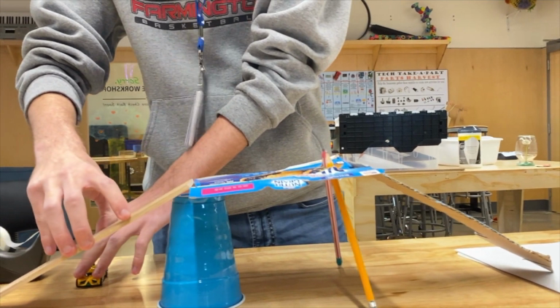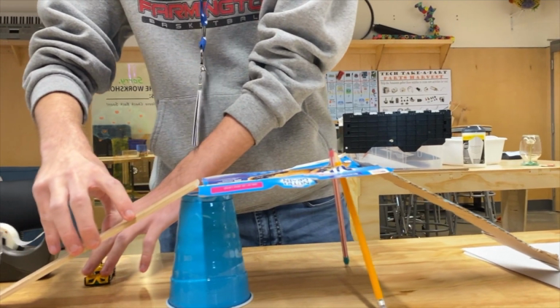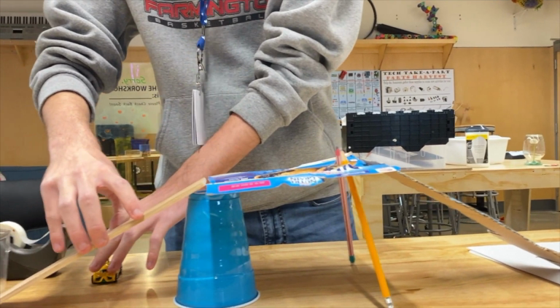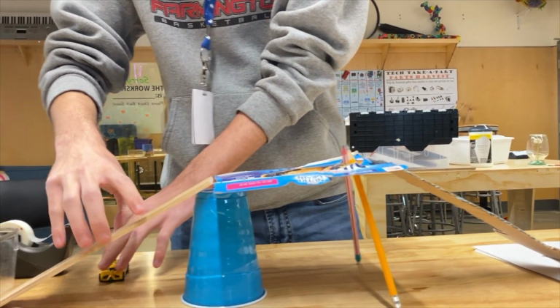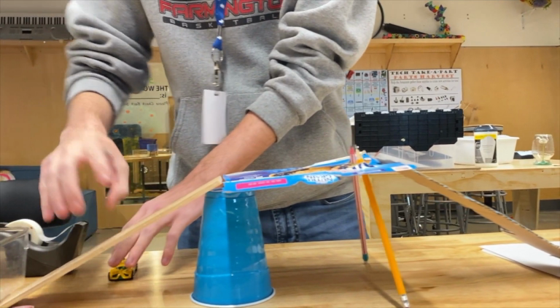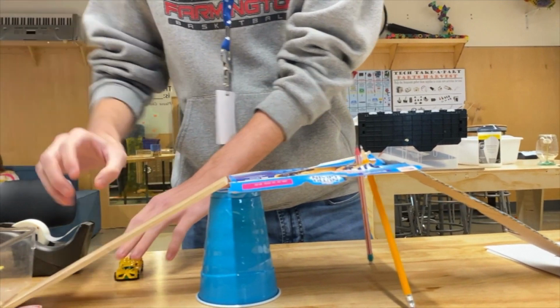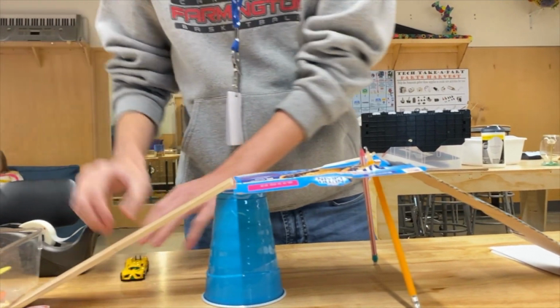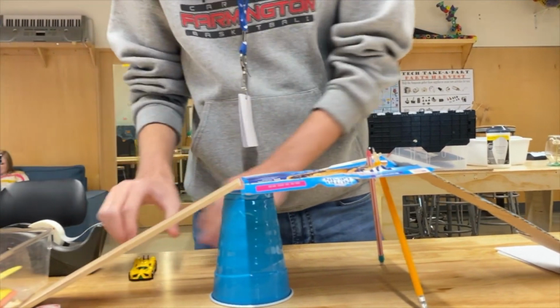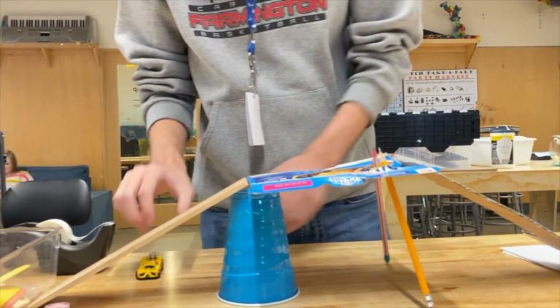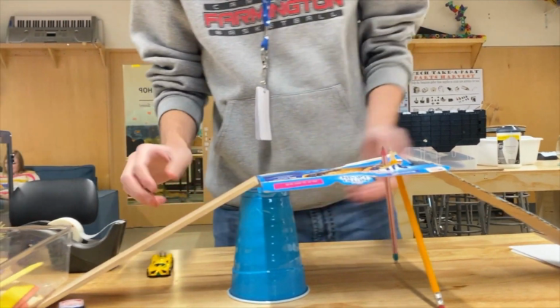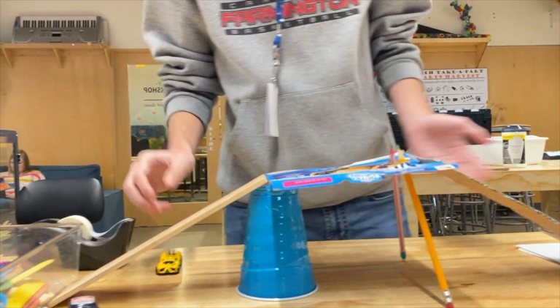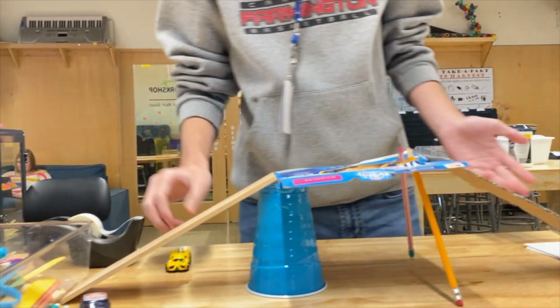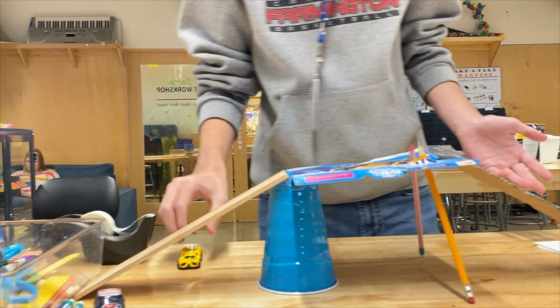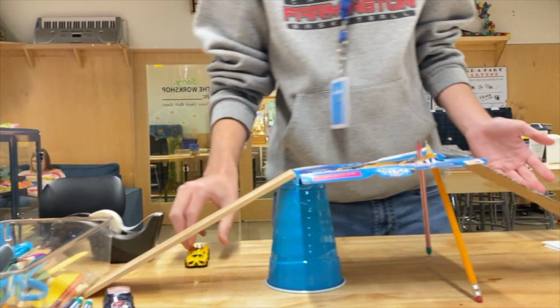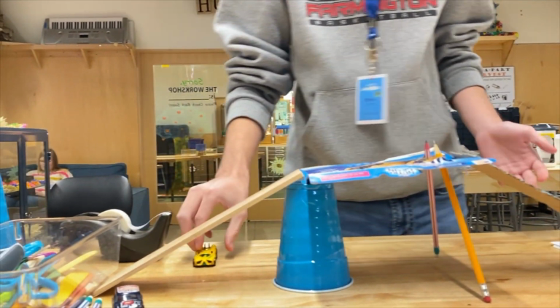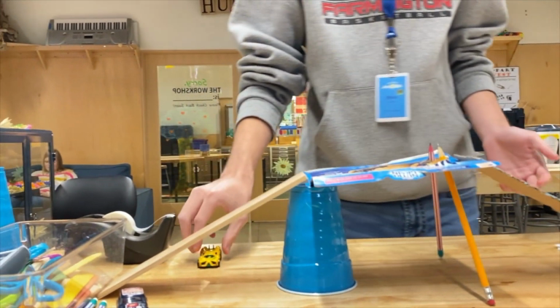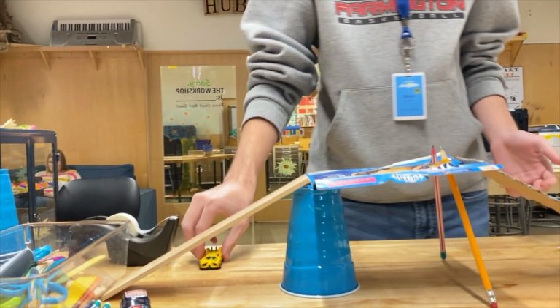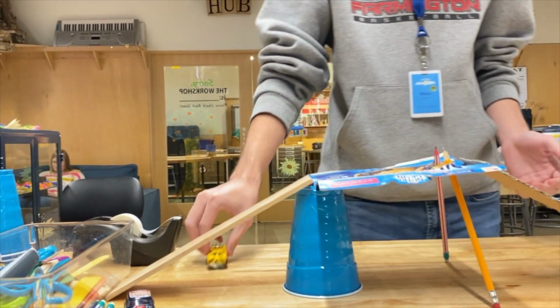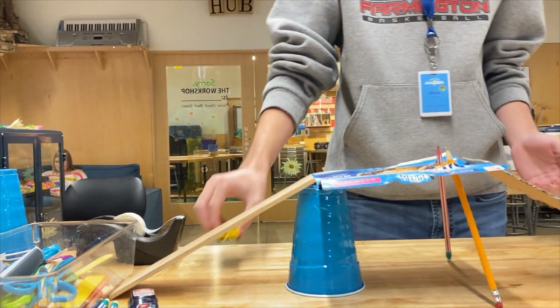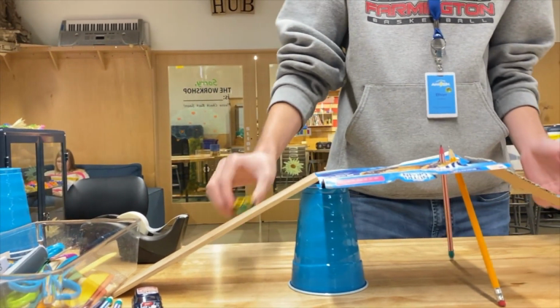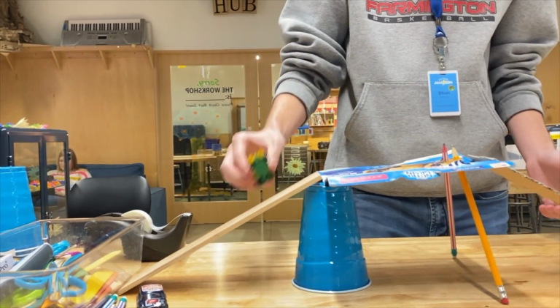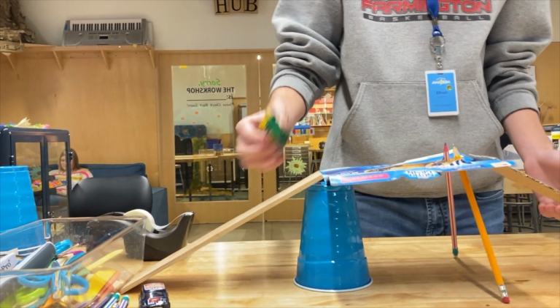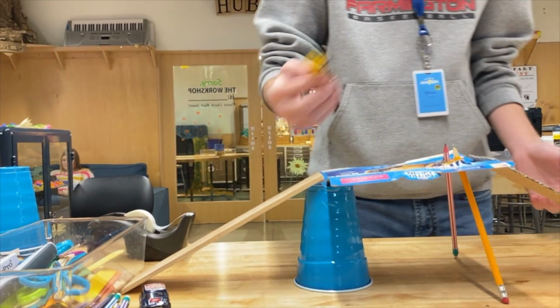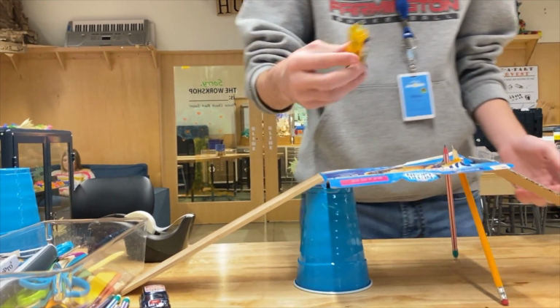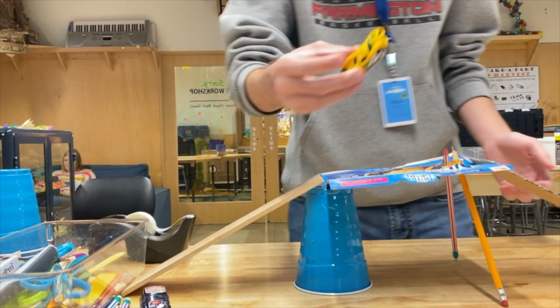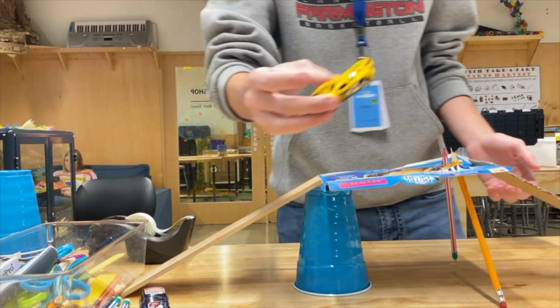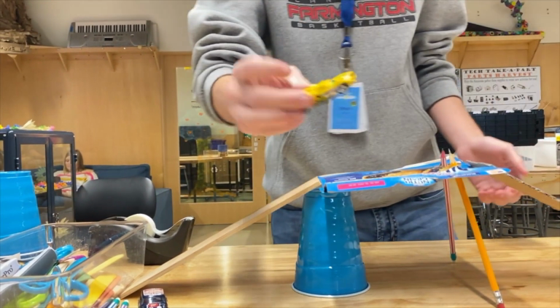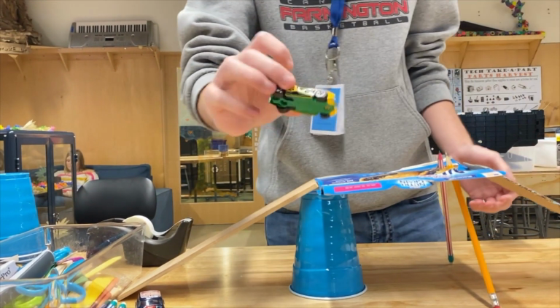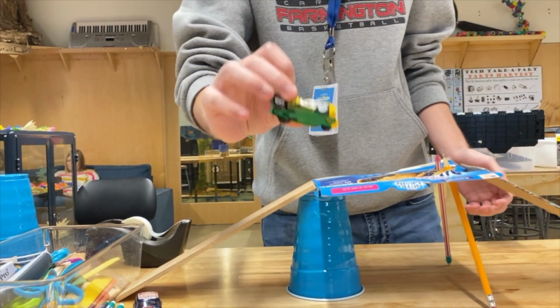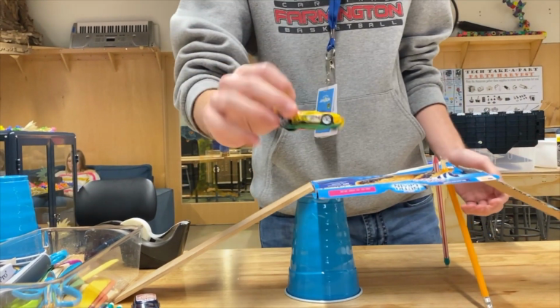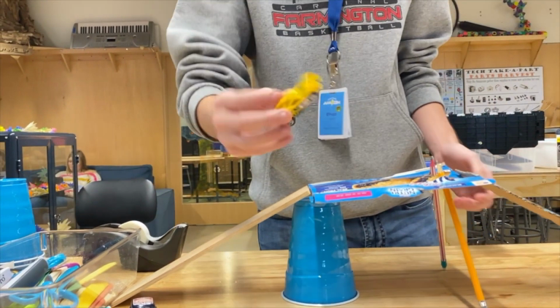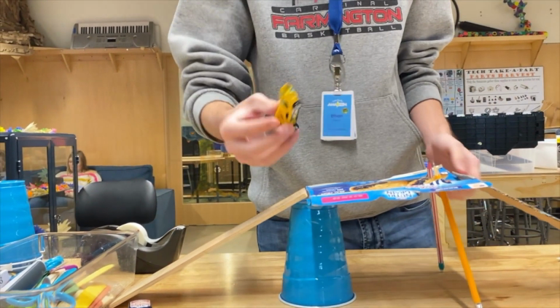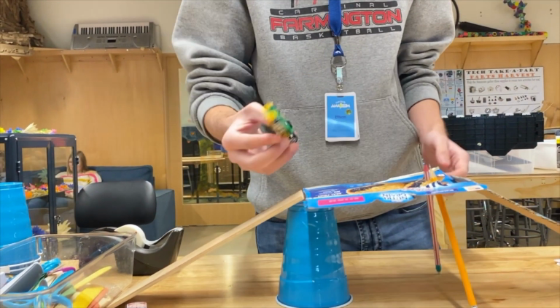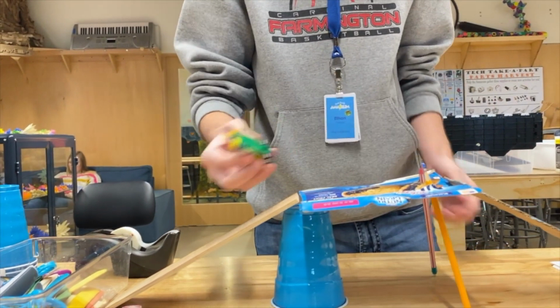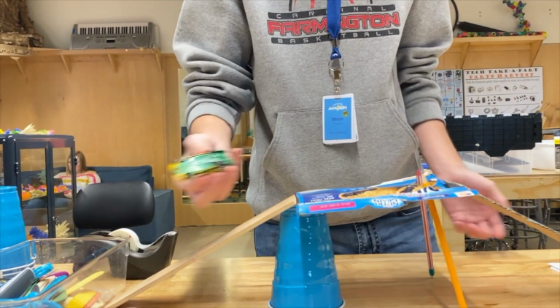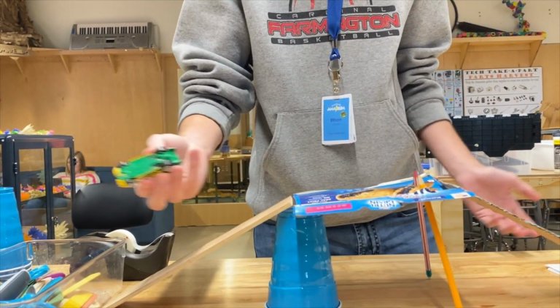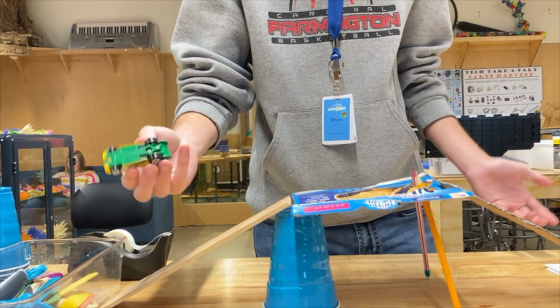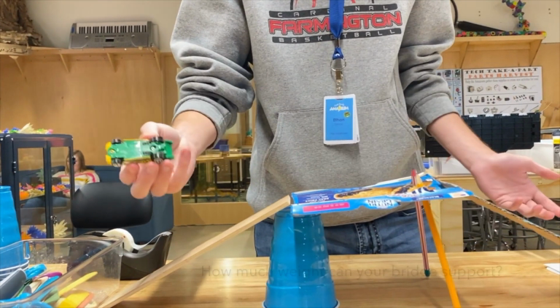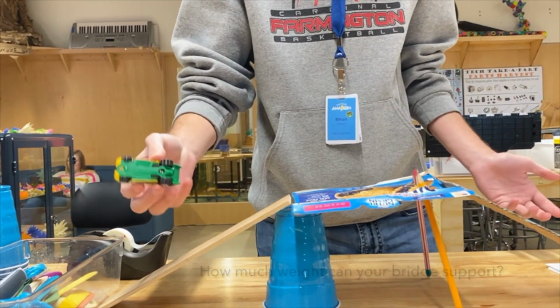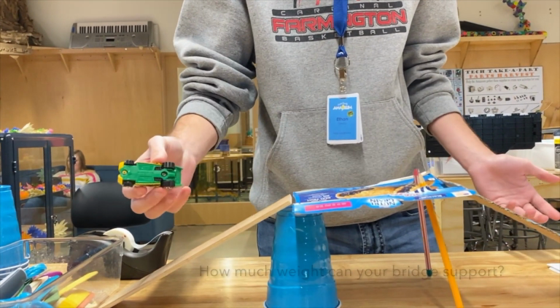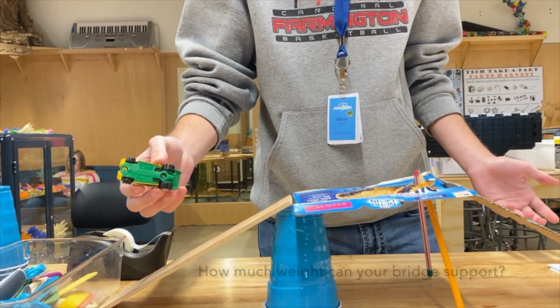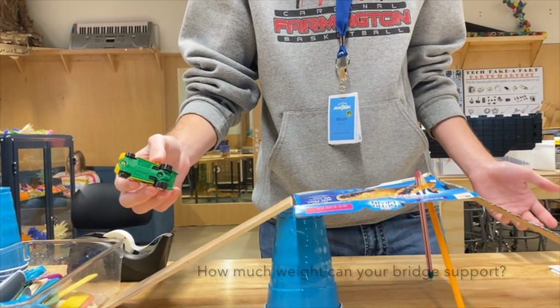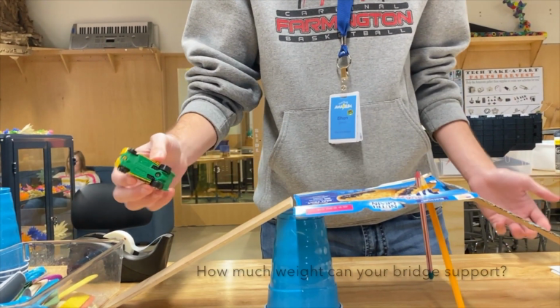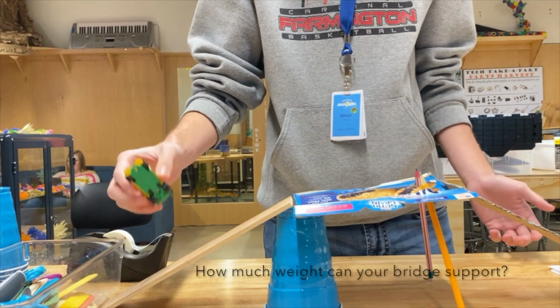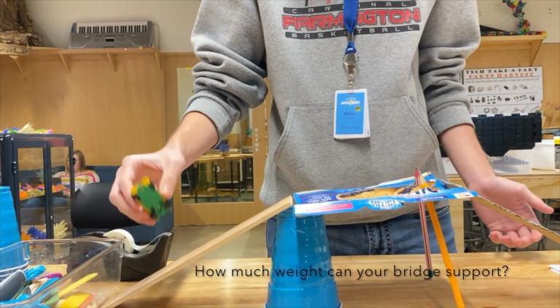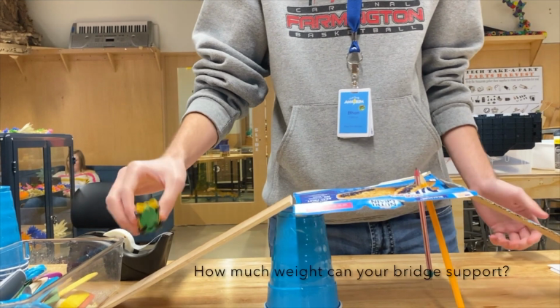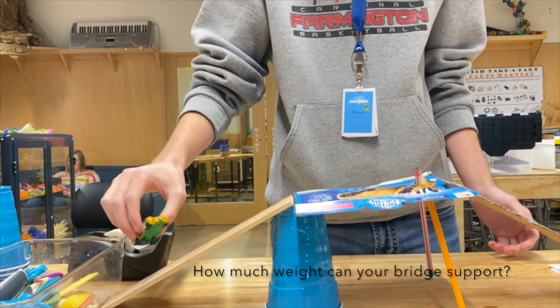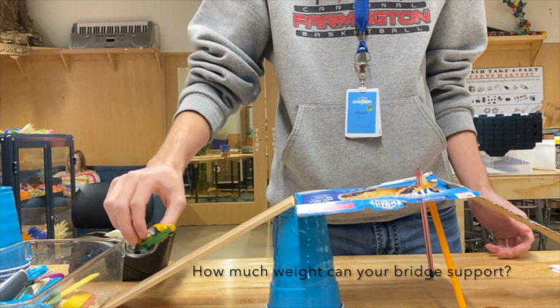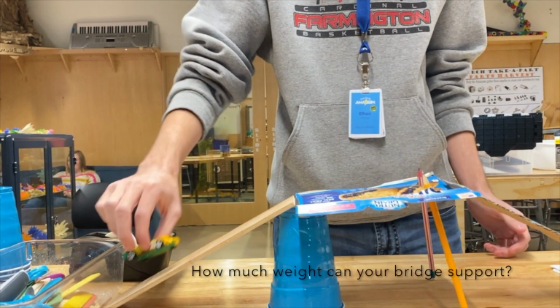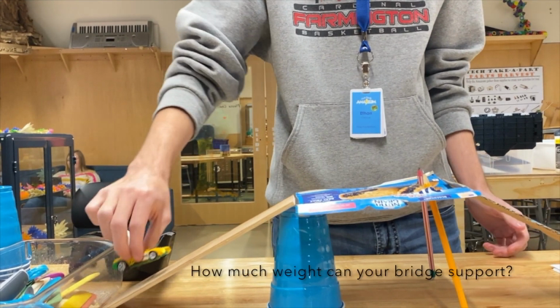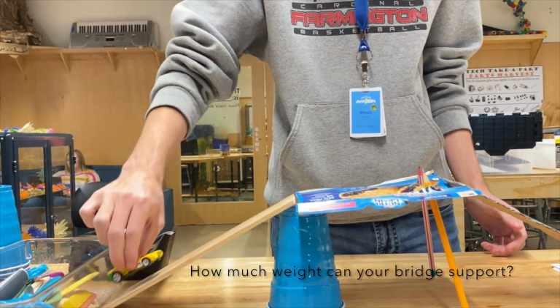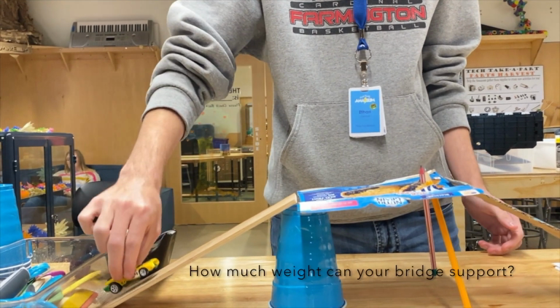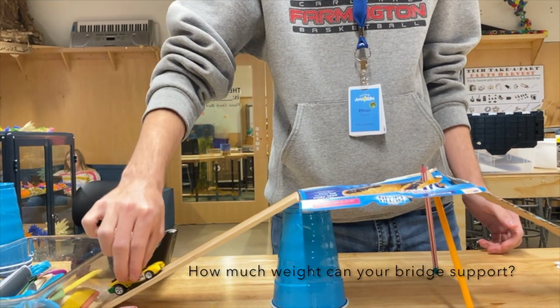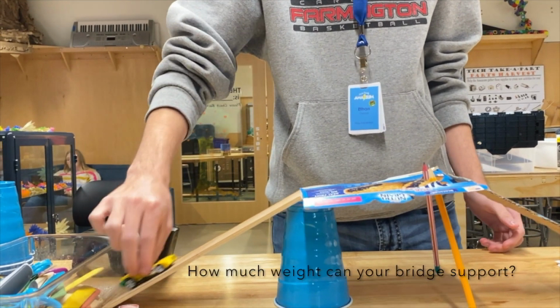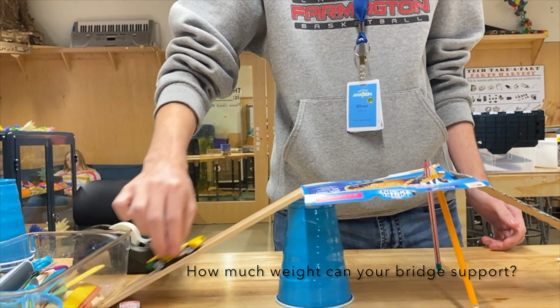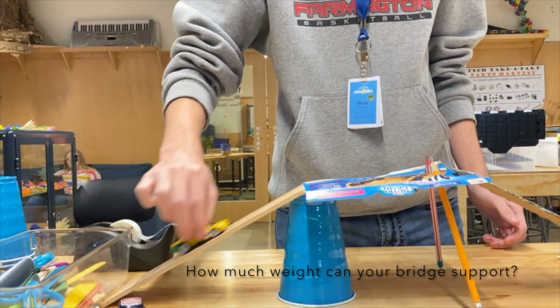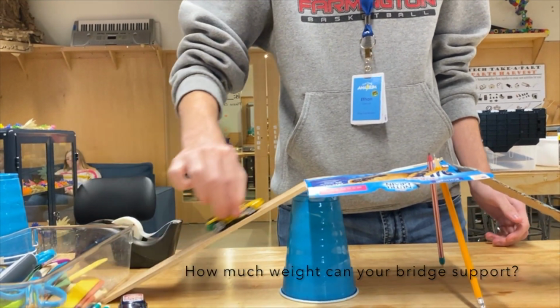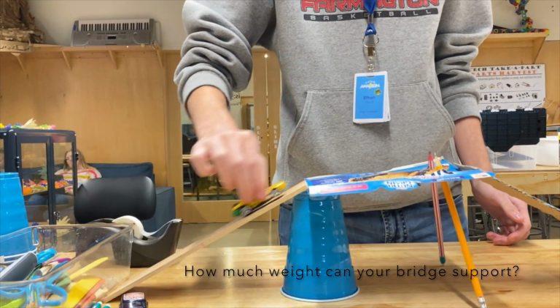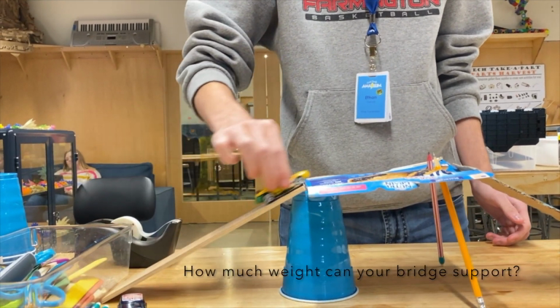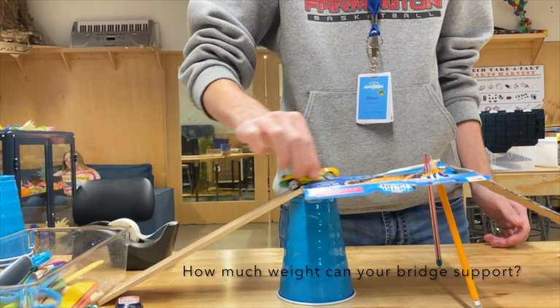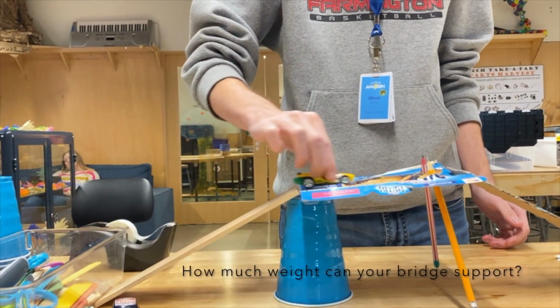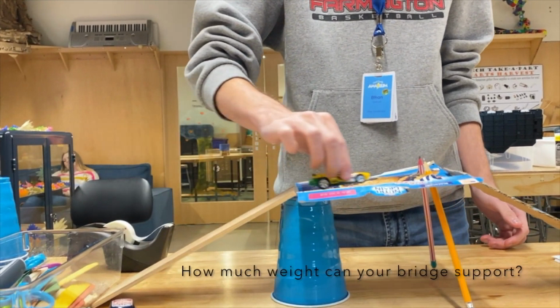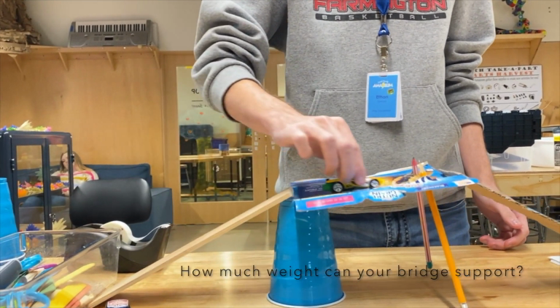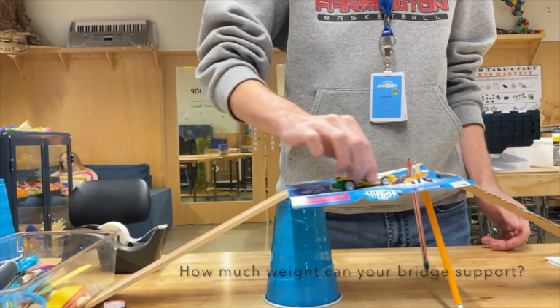And if you have some toy cars at home, you can use those to drive across your bridge and test it out — just like that.